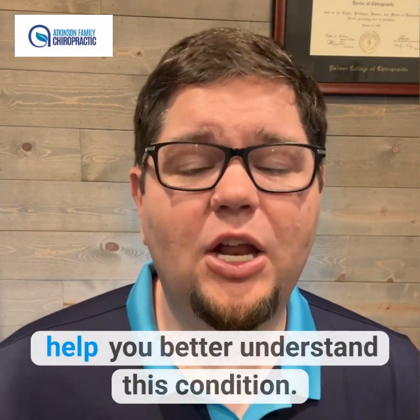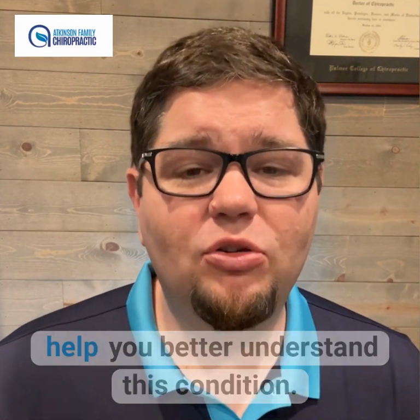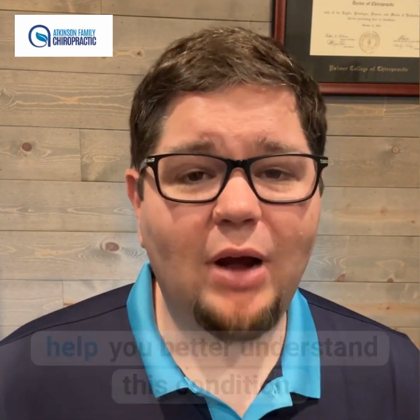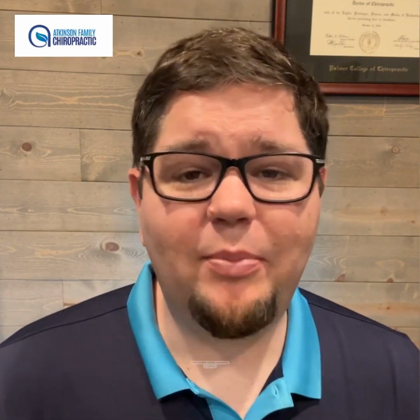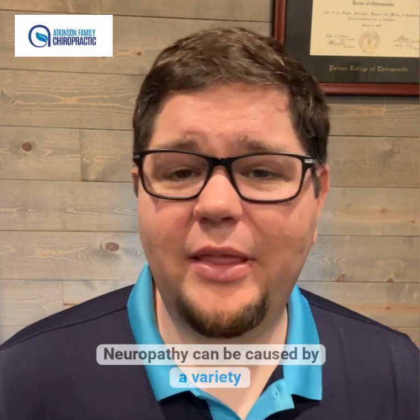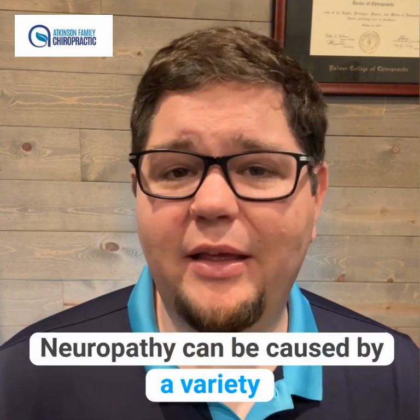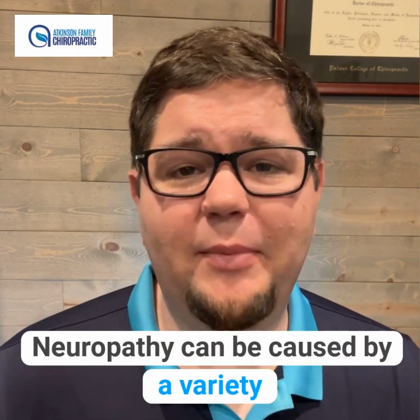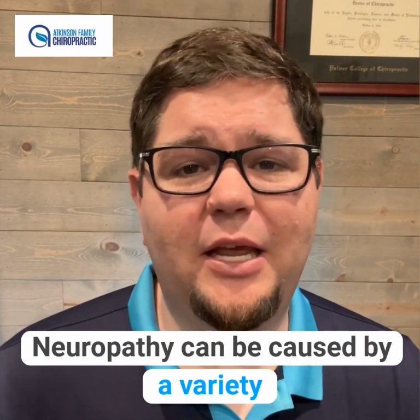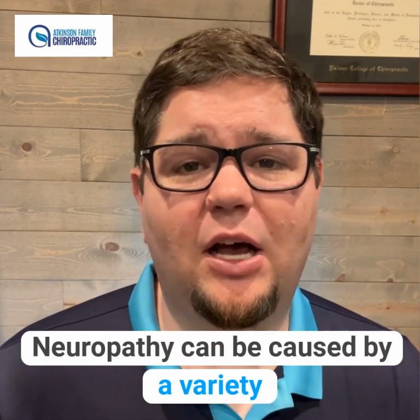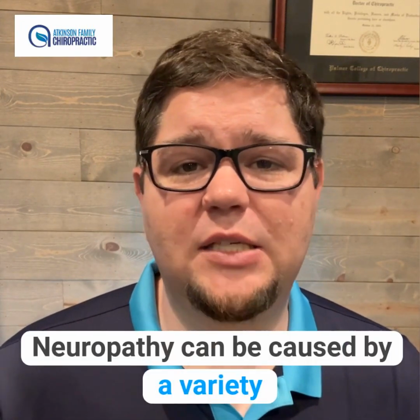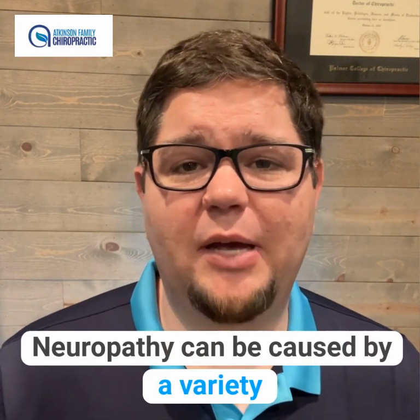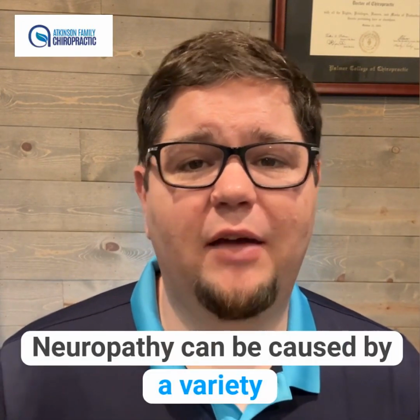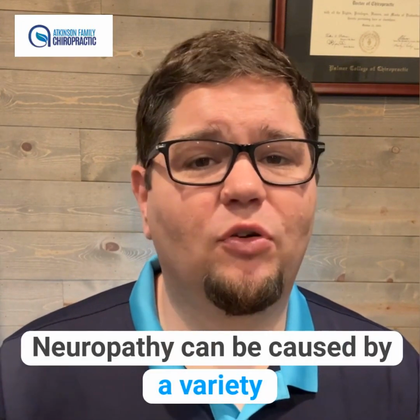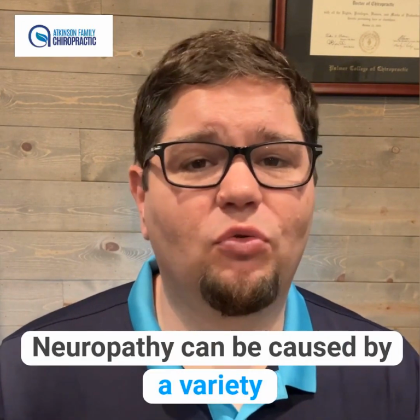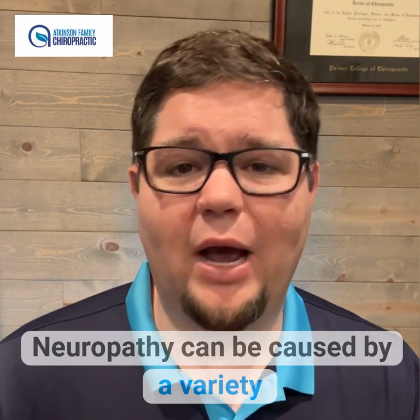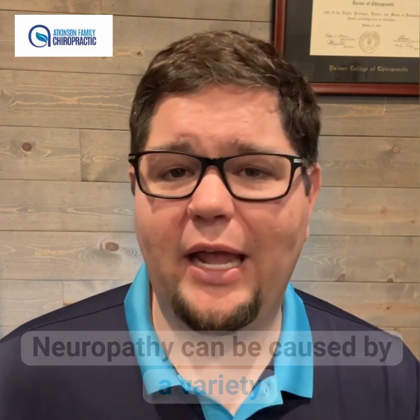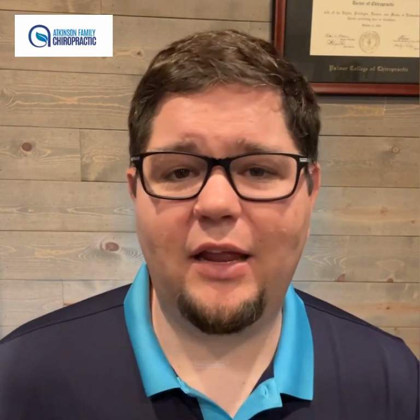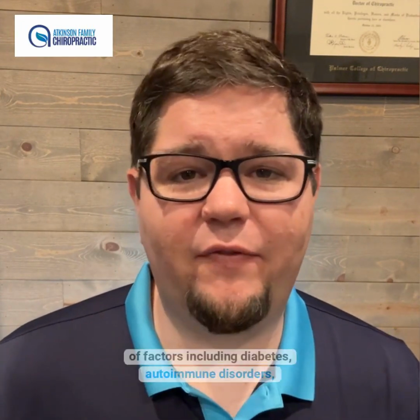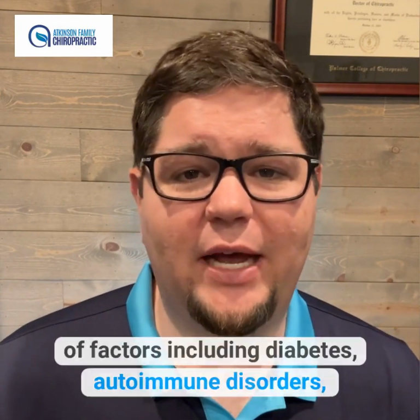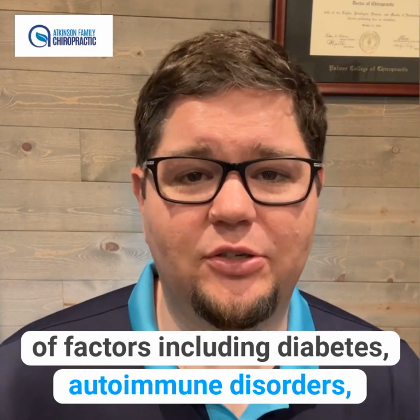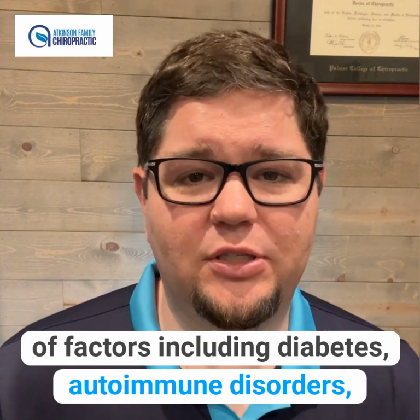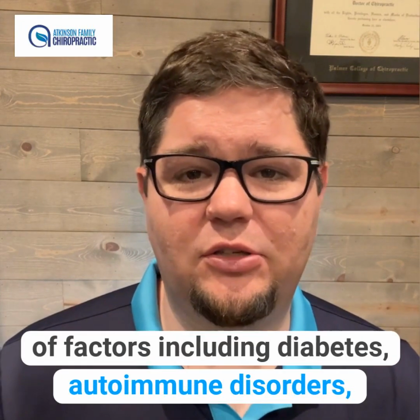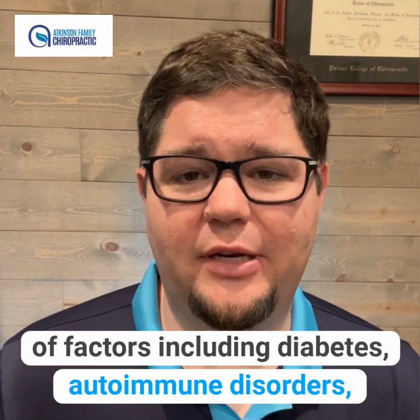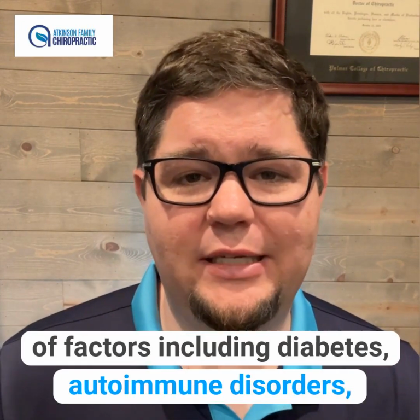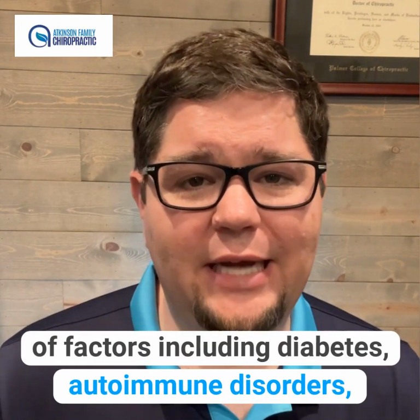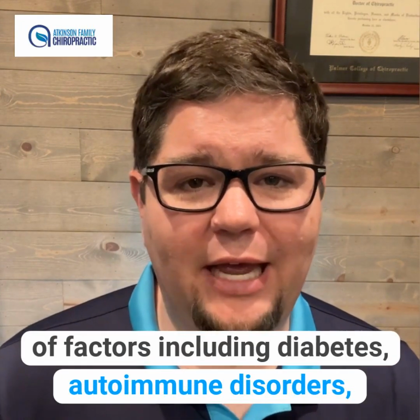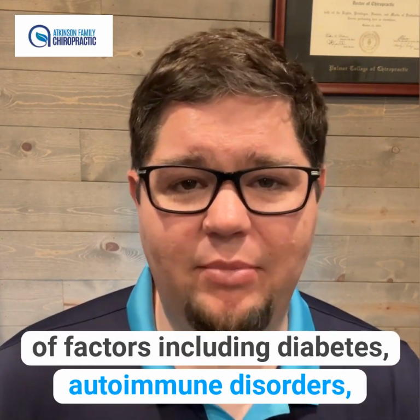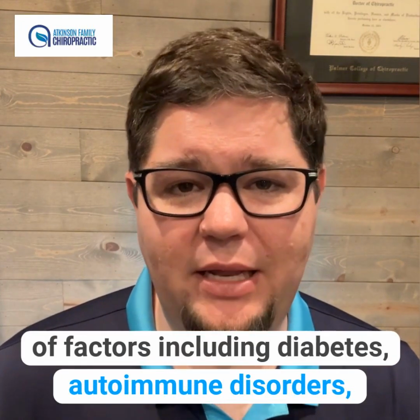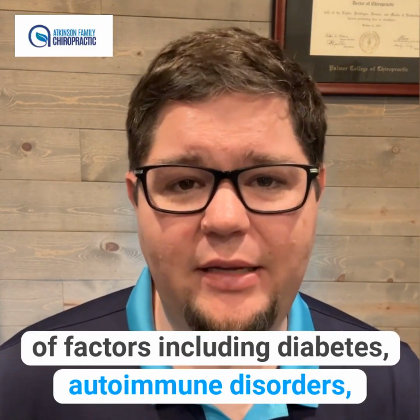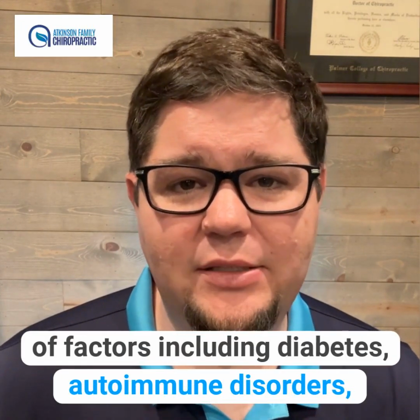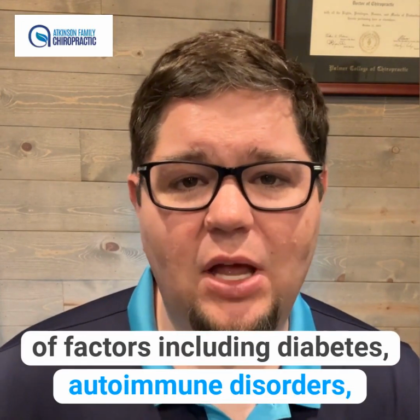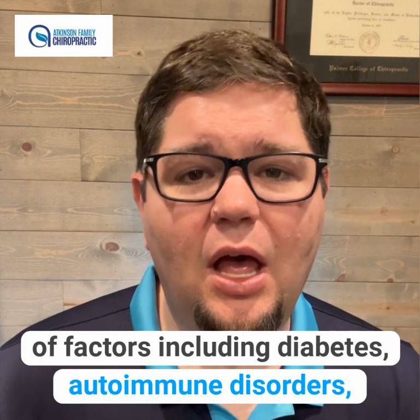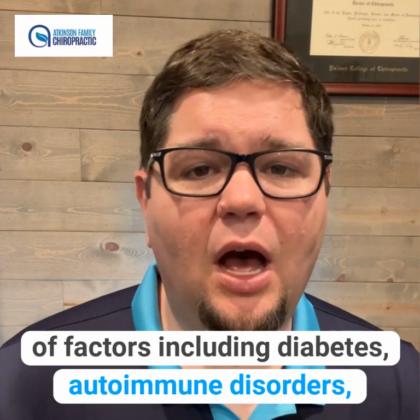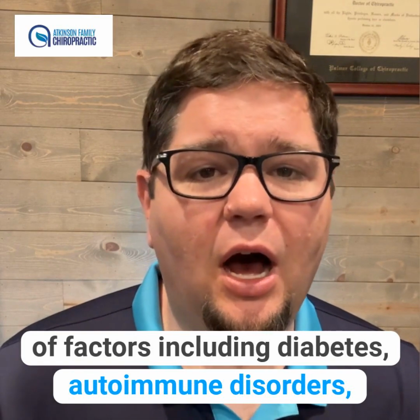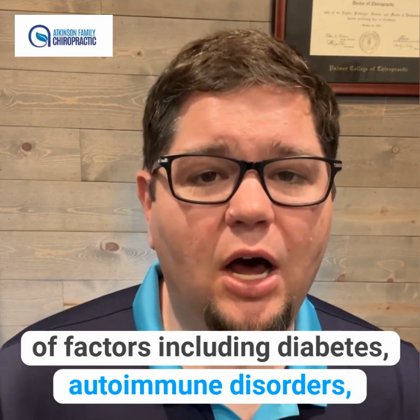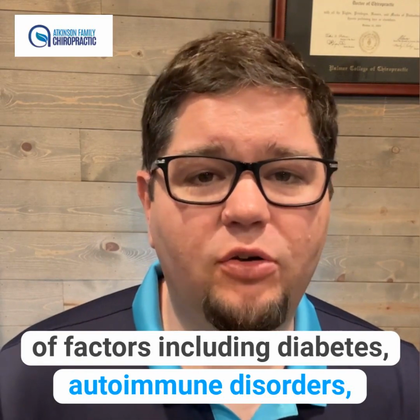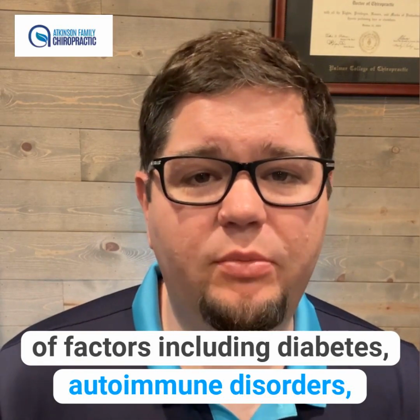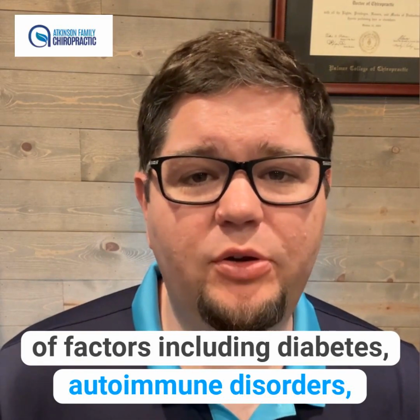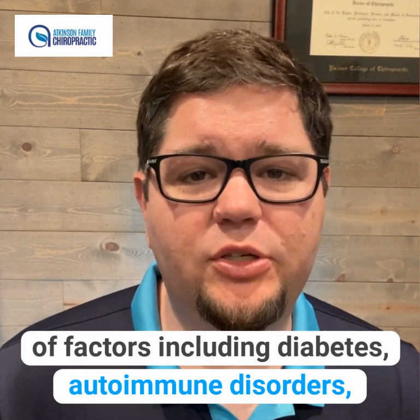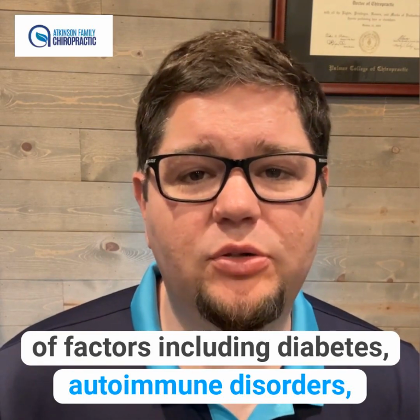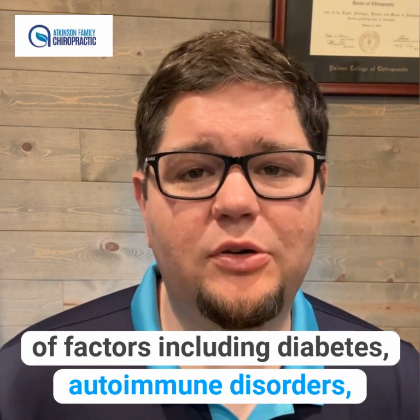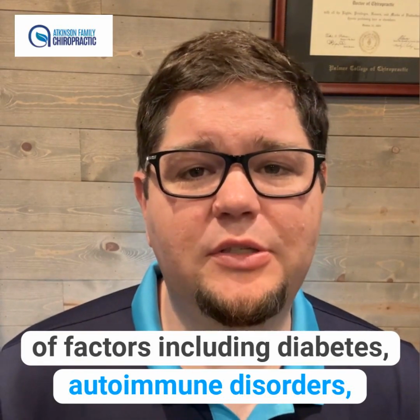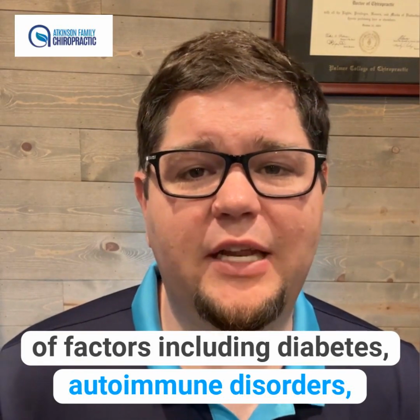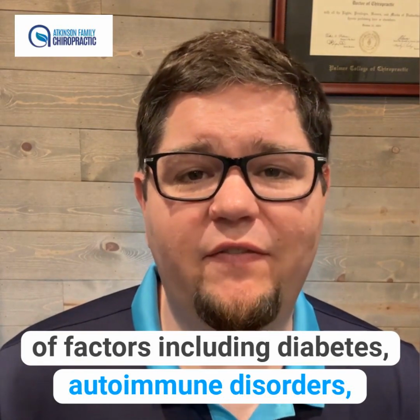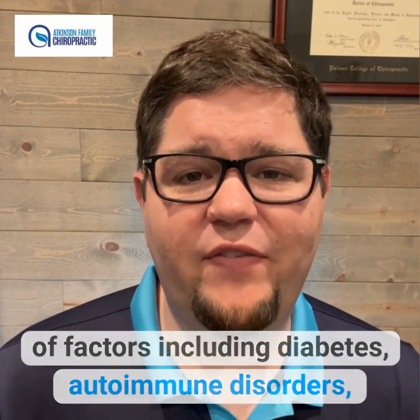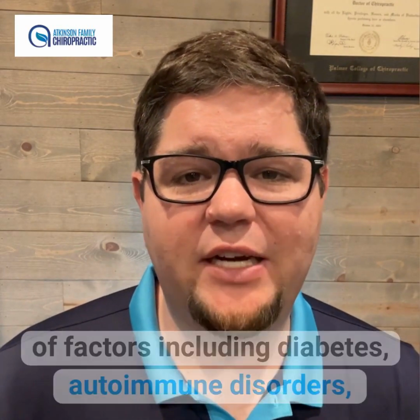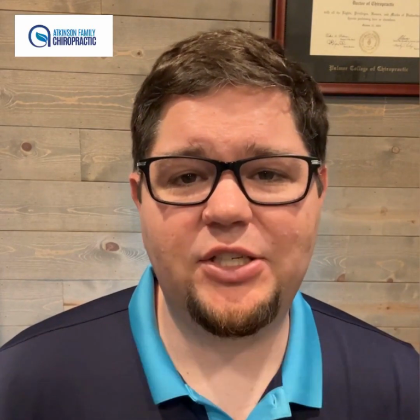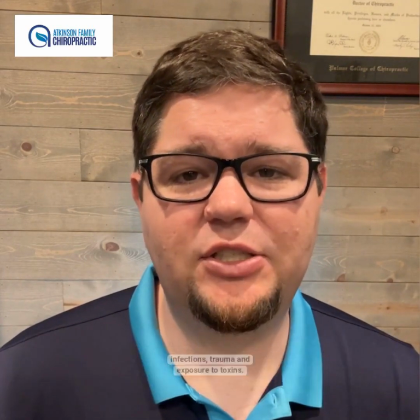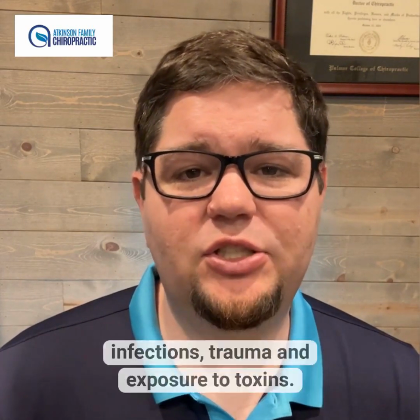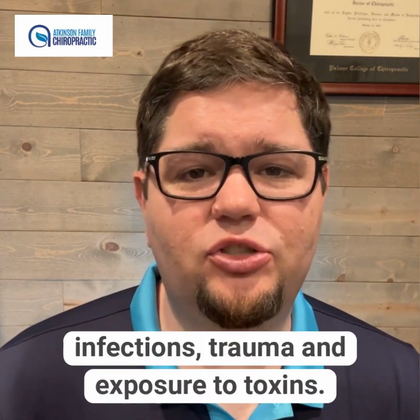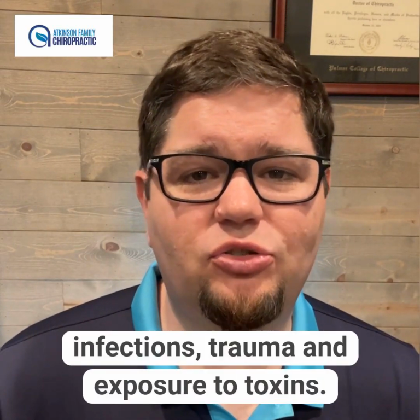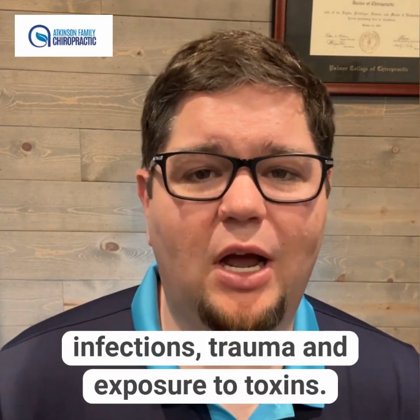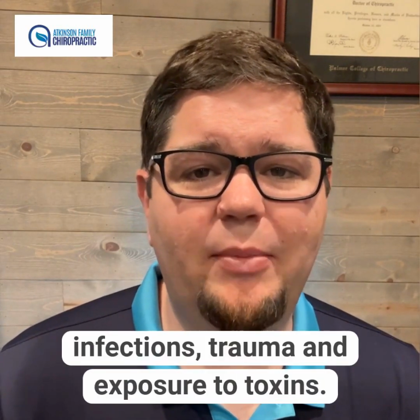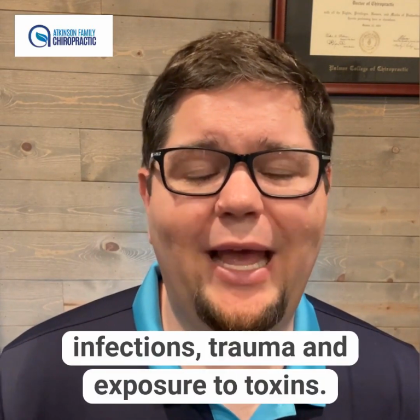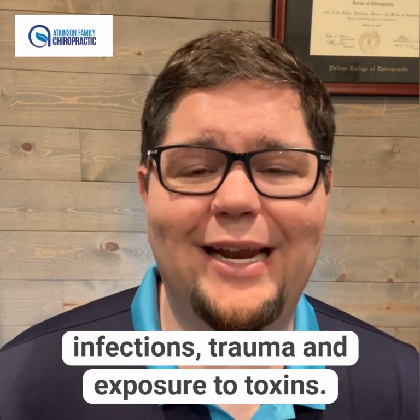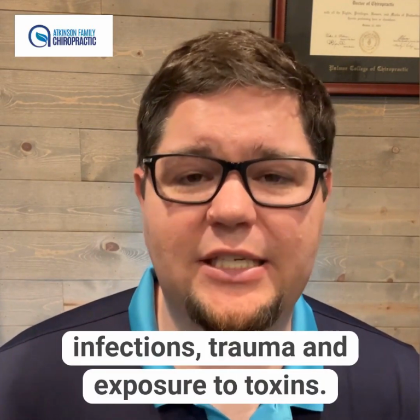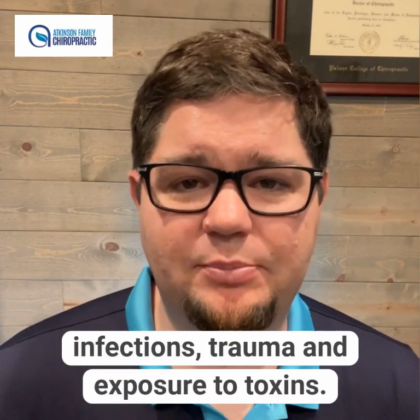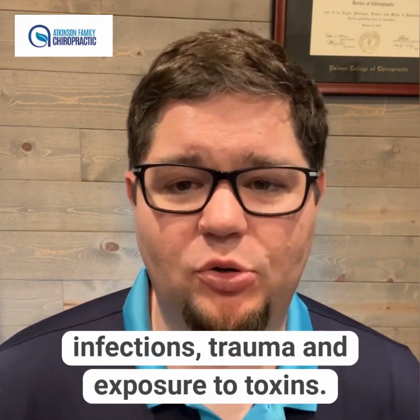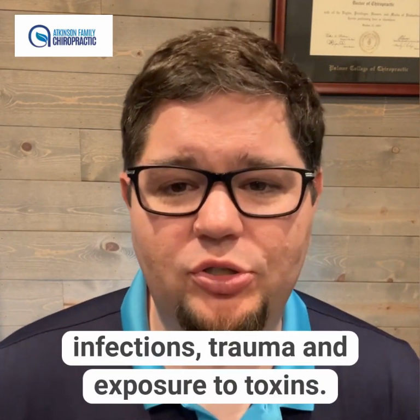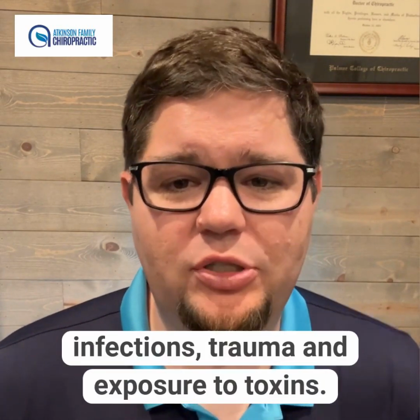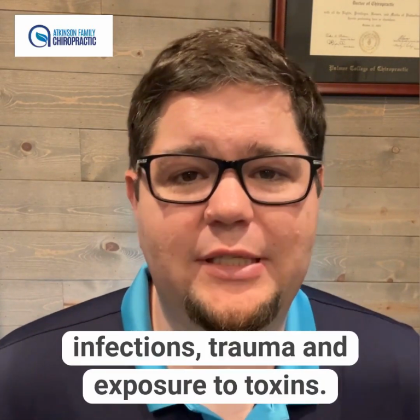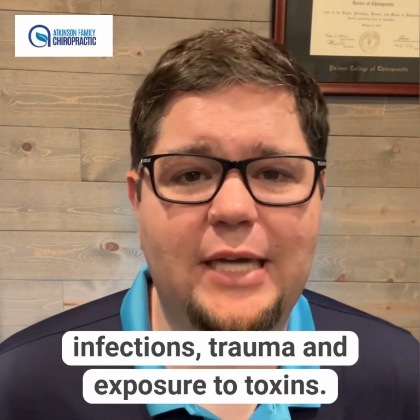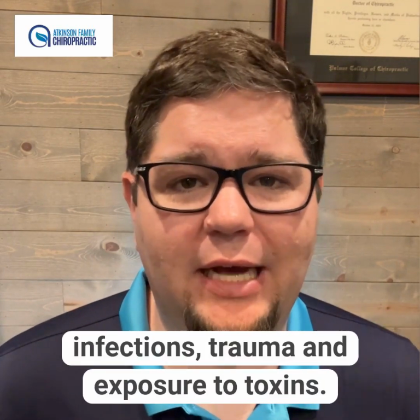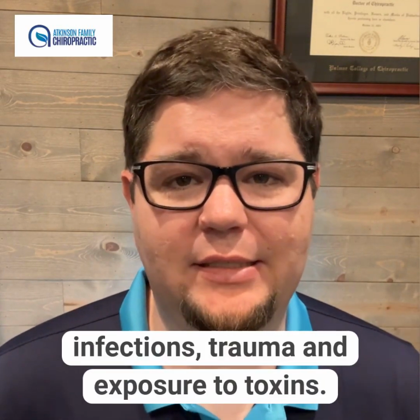Neuropathy can be caused by a variety of factors, including diabetes, autoimmune disorders, infections, trauma, and exposure to toxins.